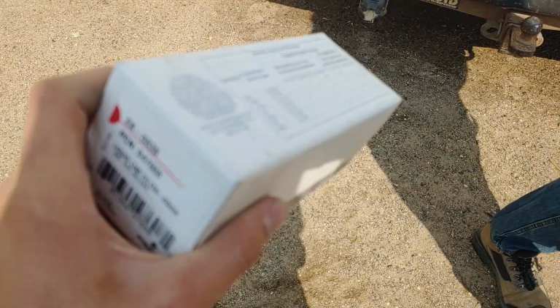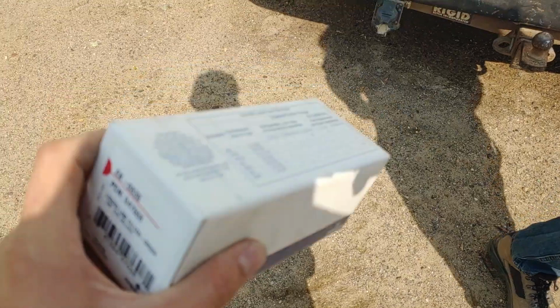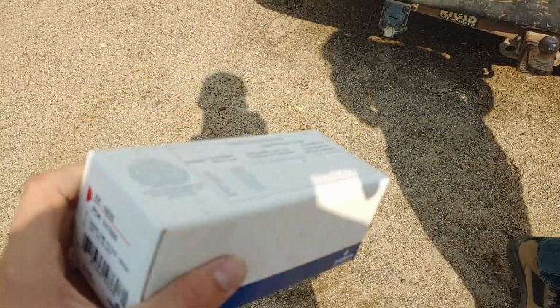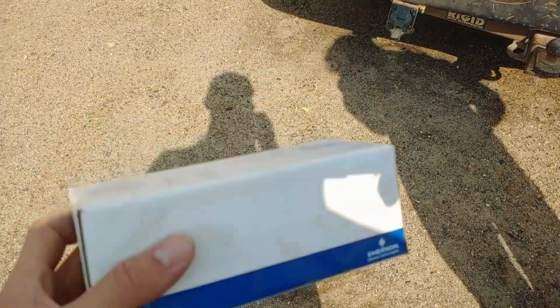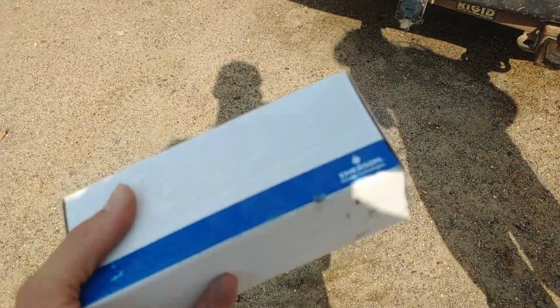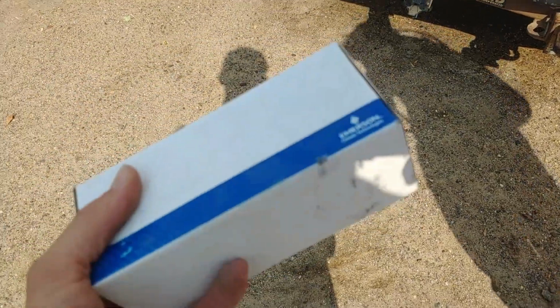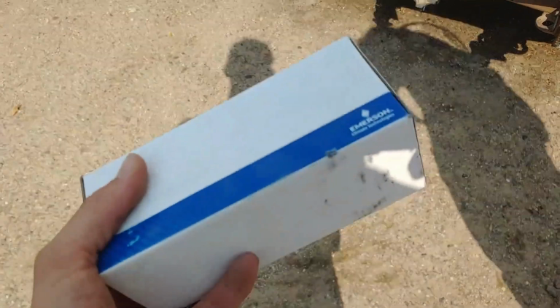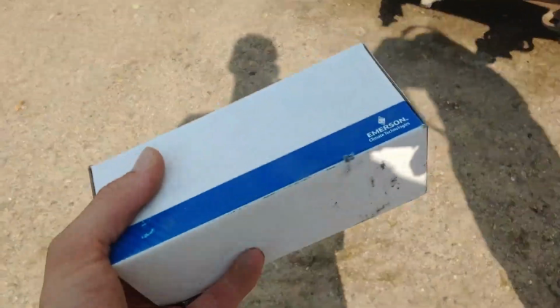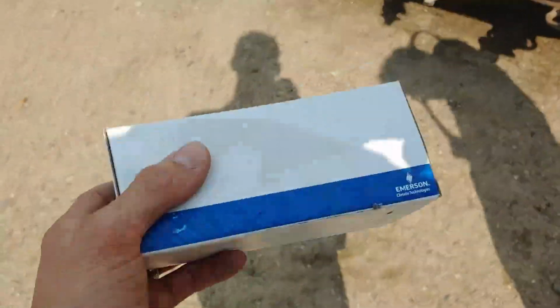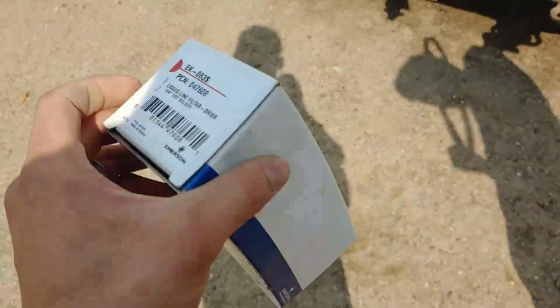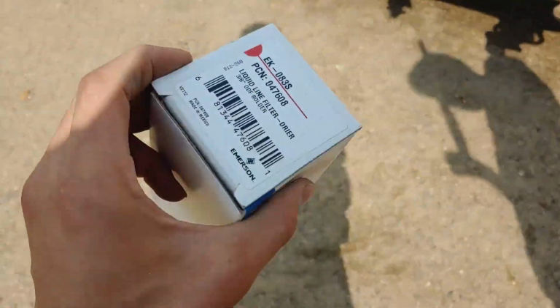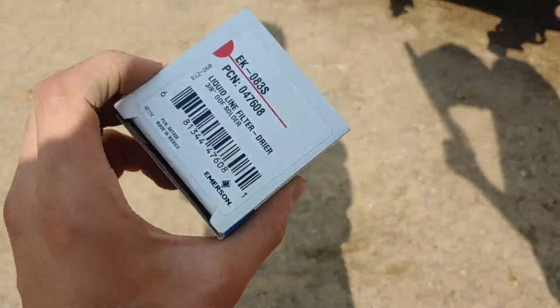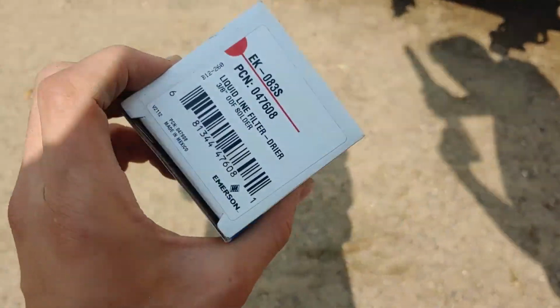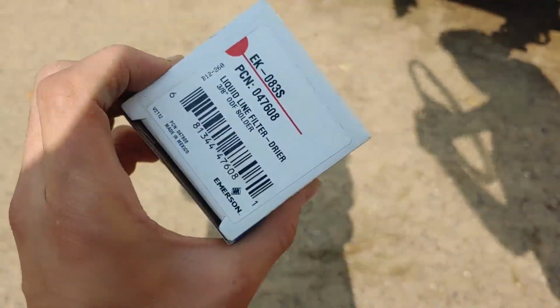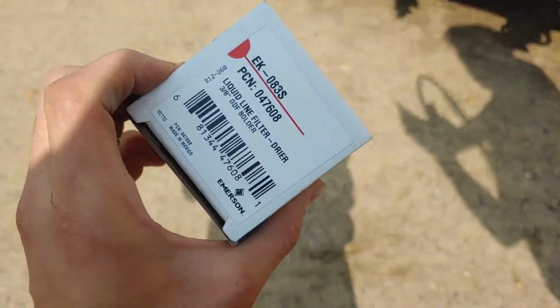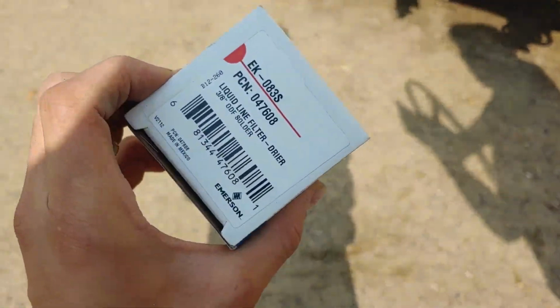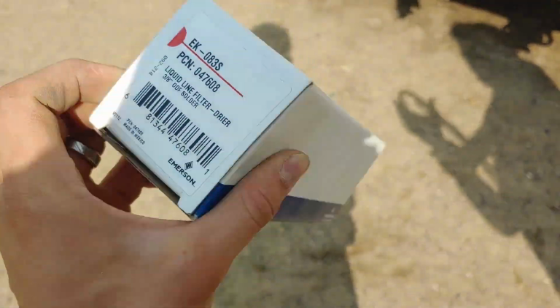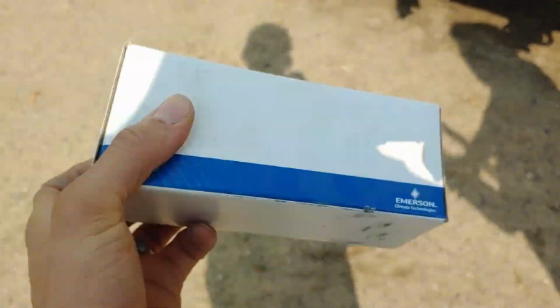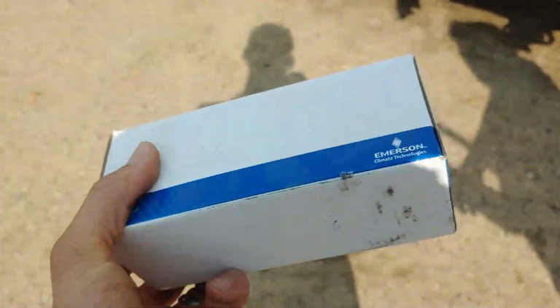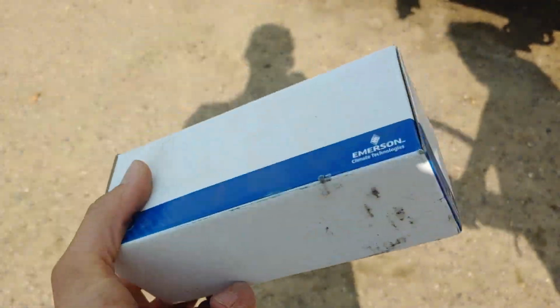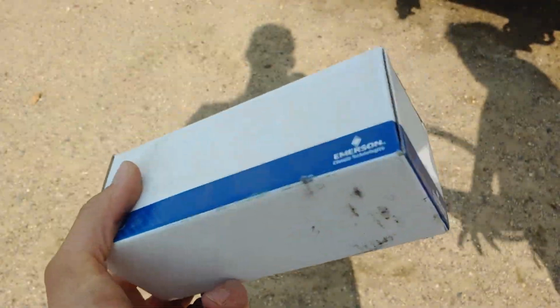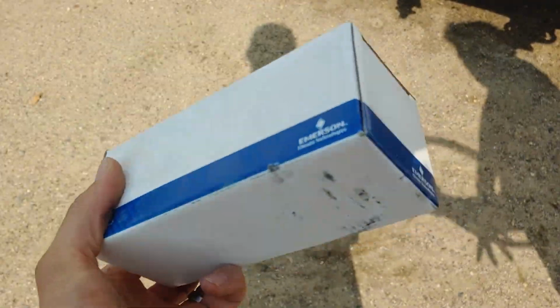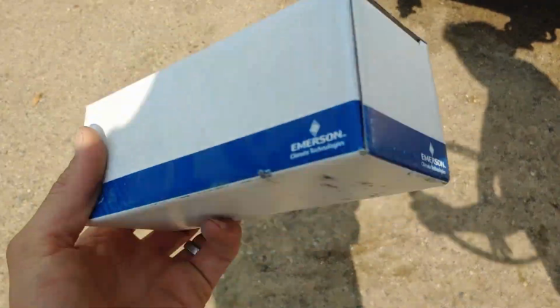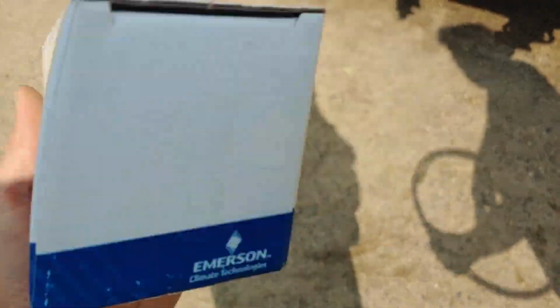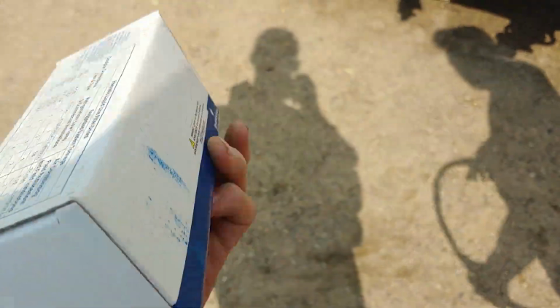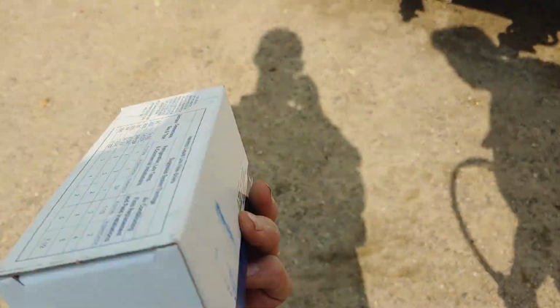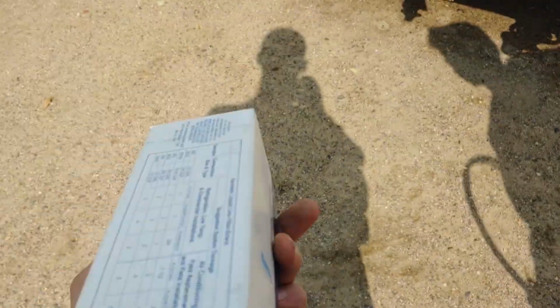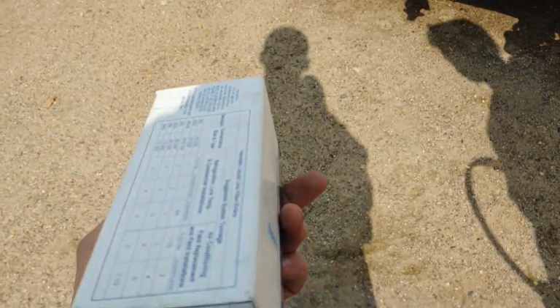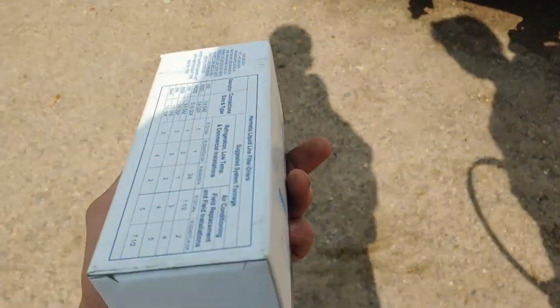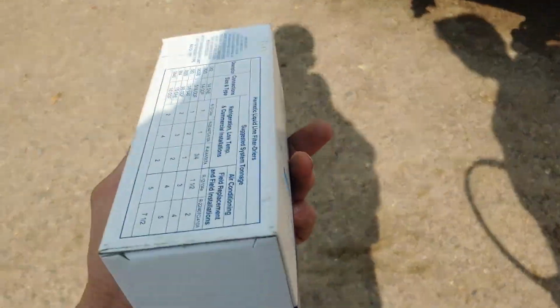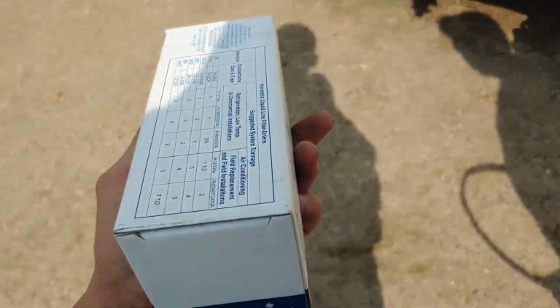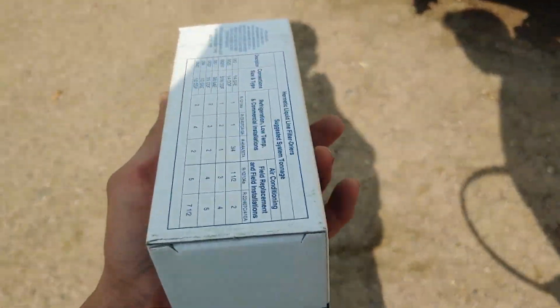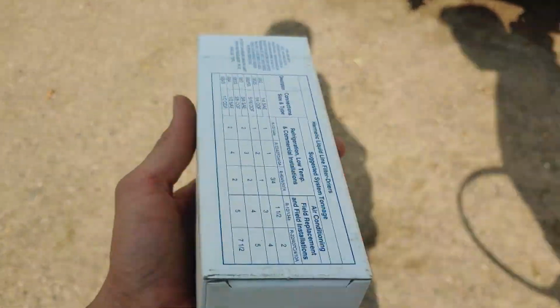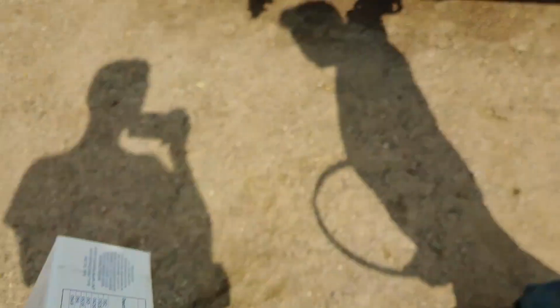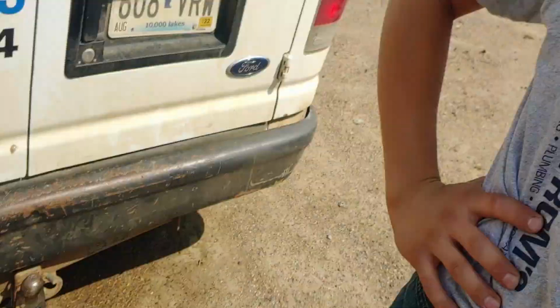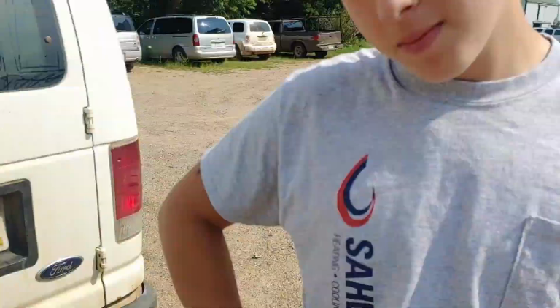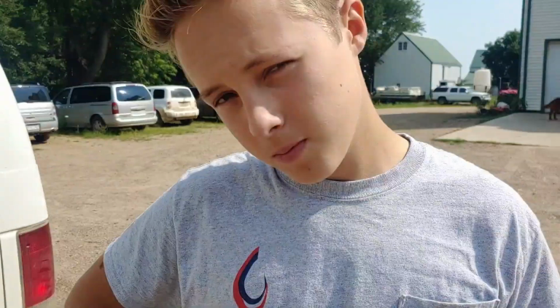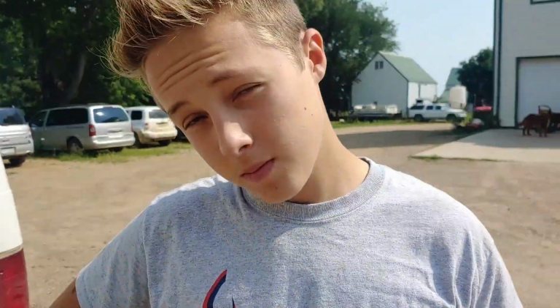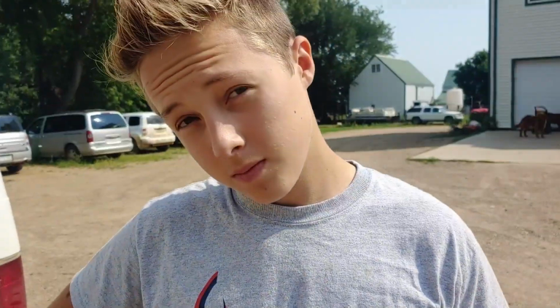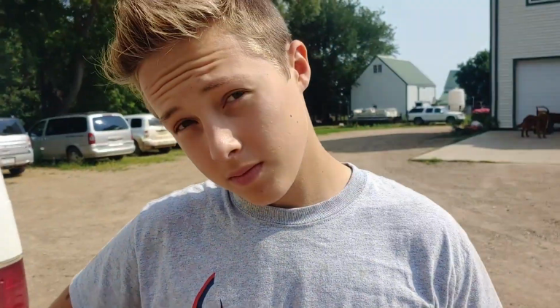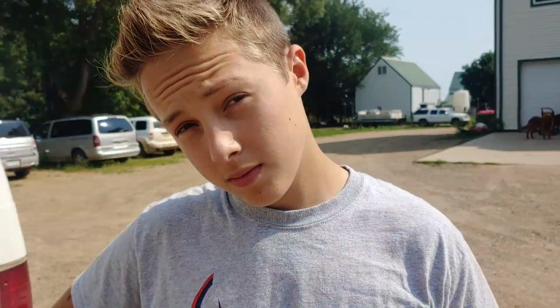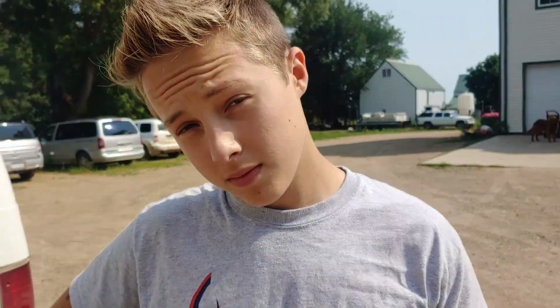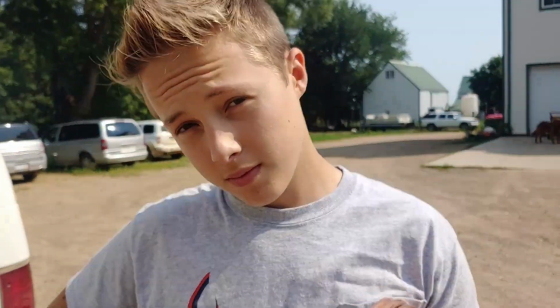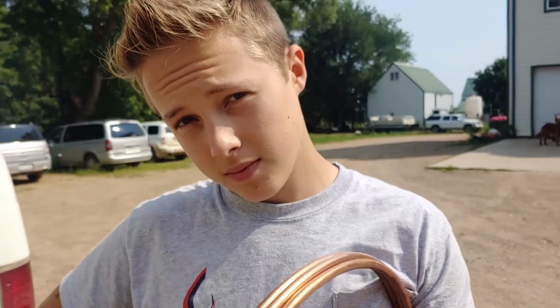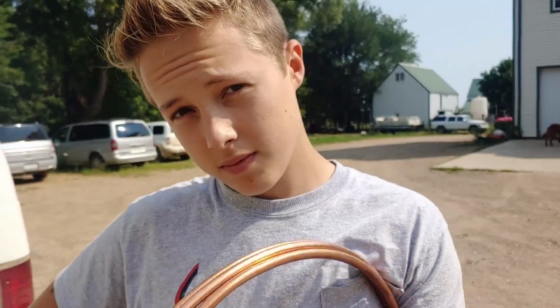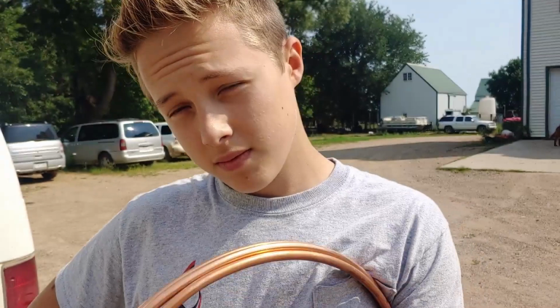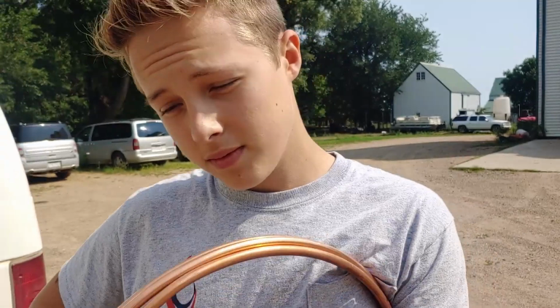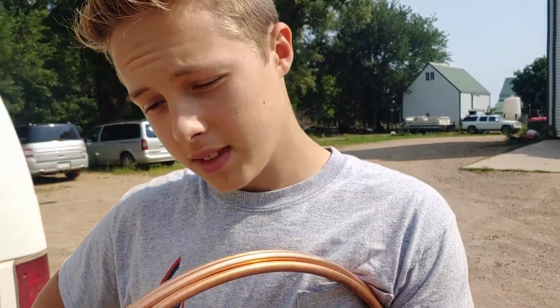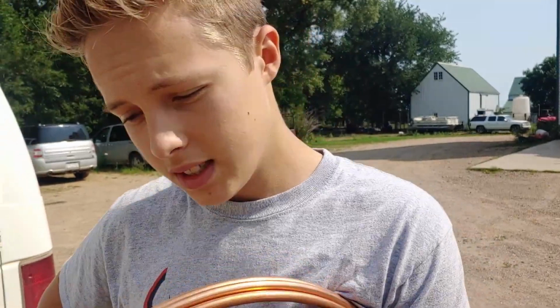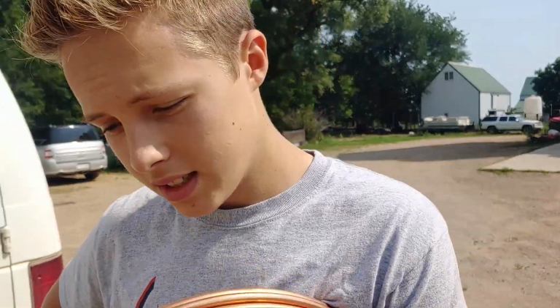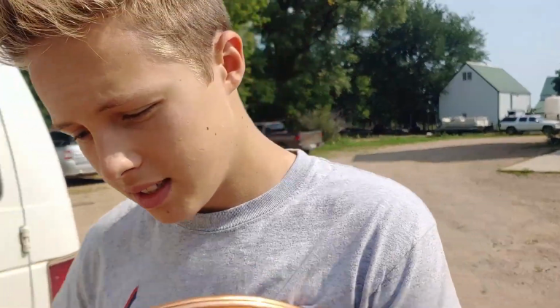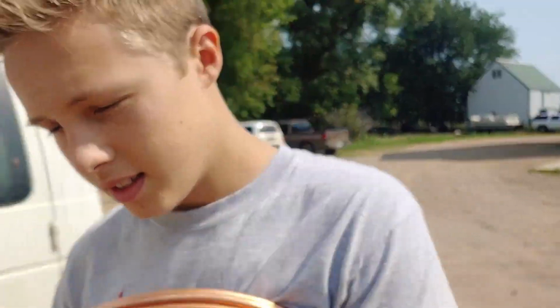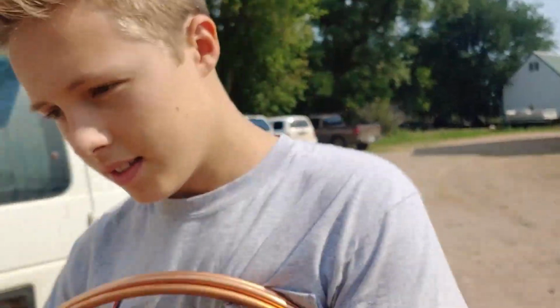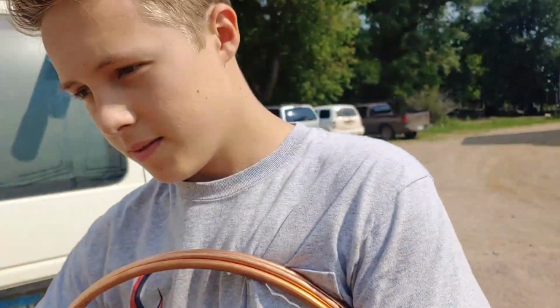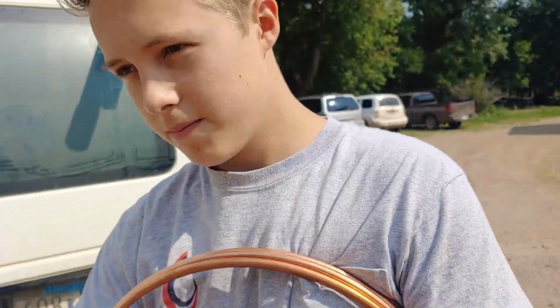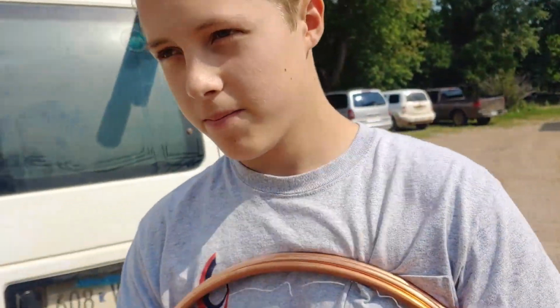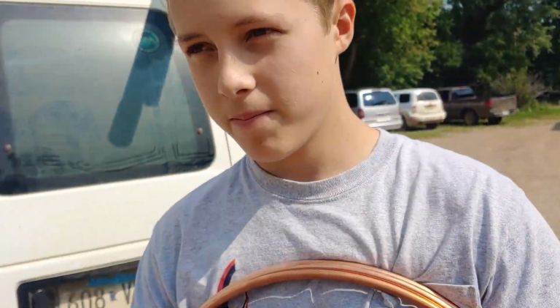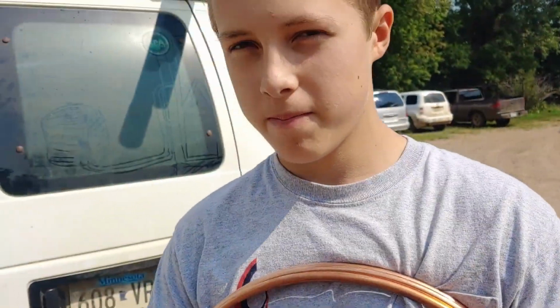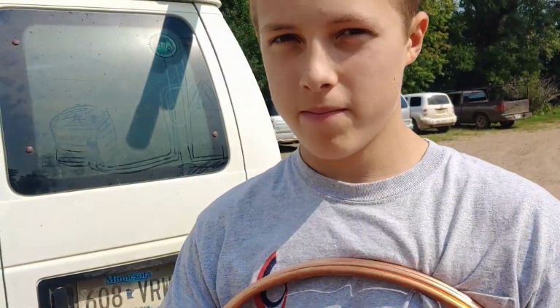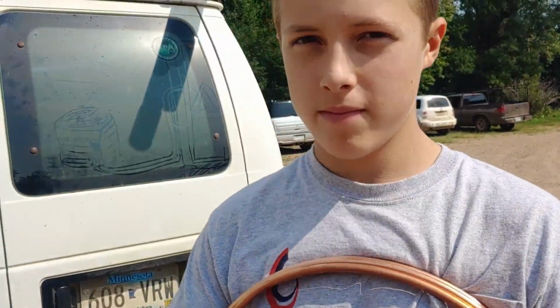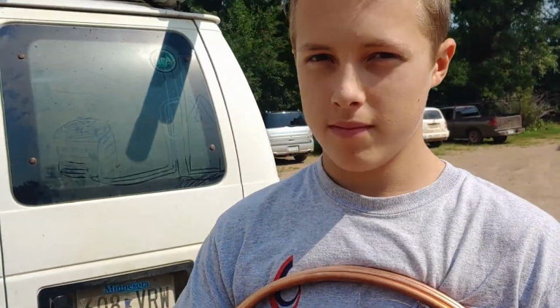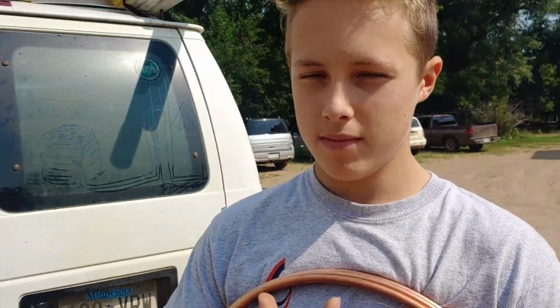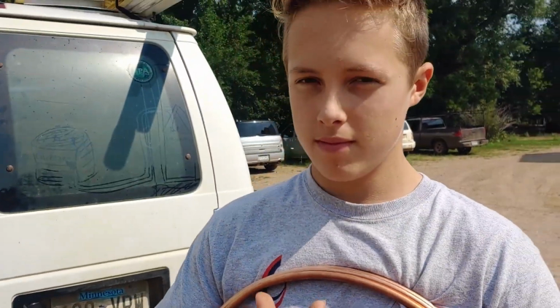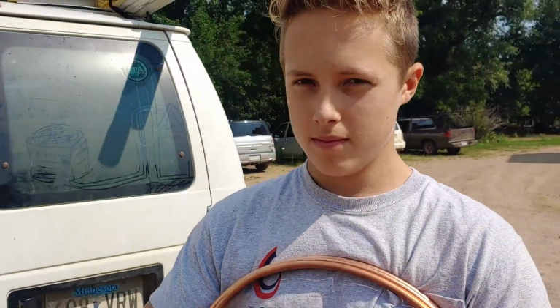So really quick, I'm going to show you how to tell the tonnage of a filter dryer. I got Simeon today — I was about to explain it to him and thought I would explain it to everyone else too.